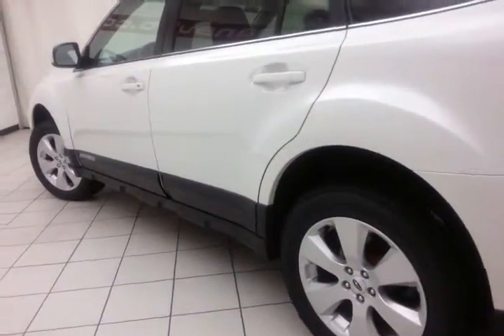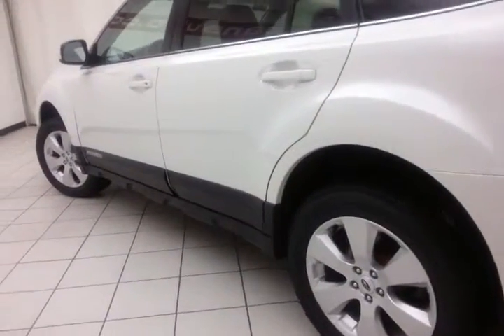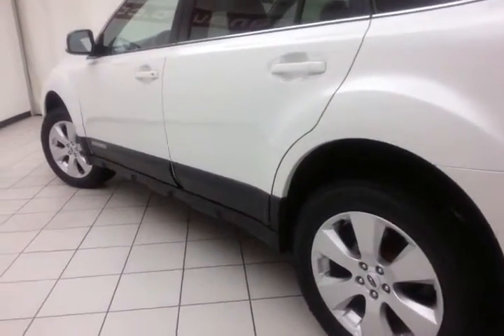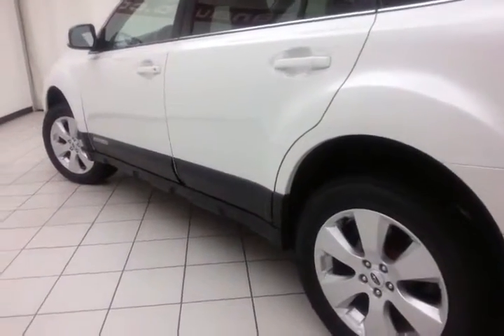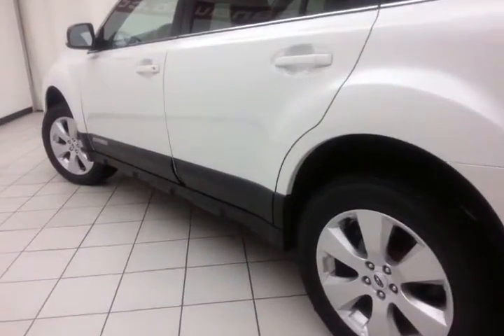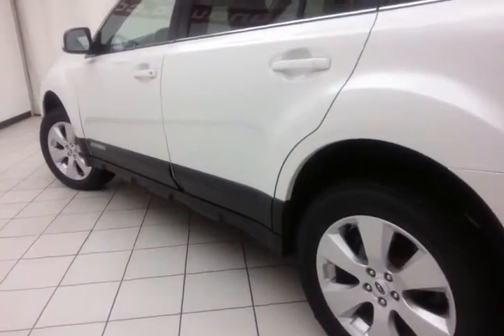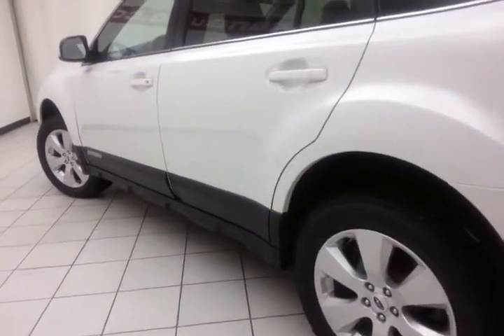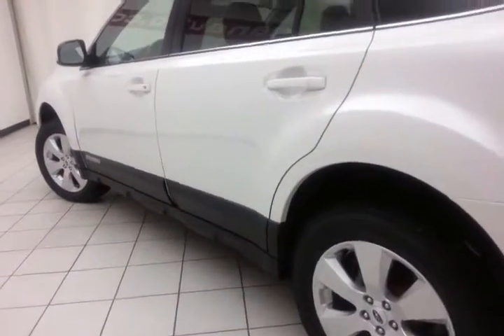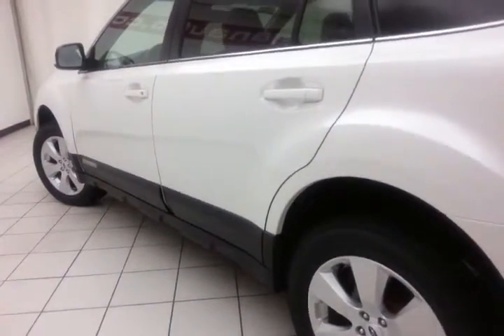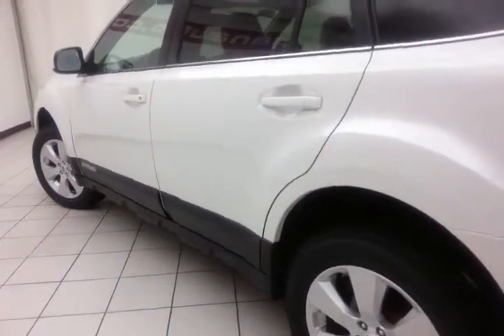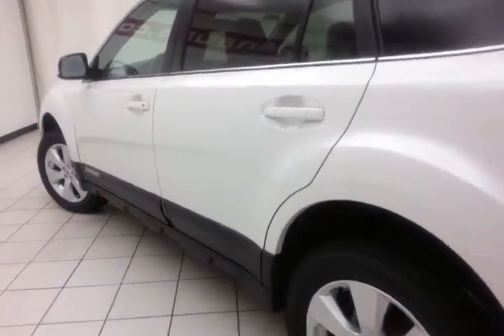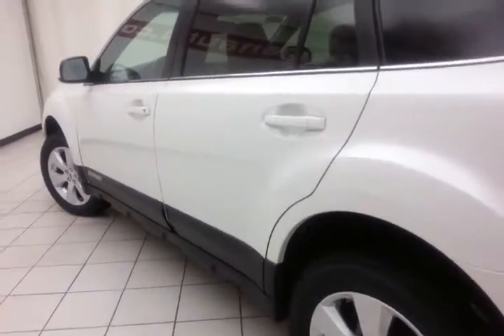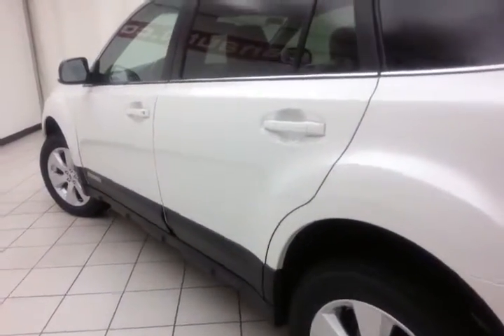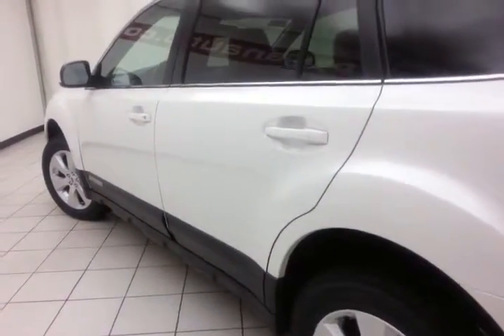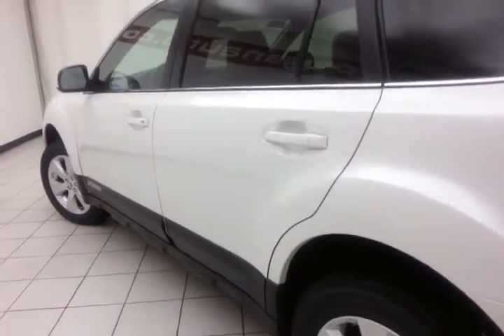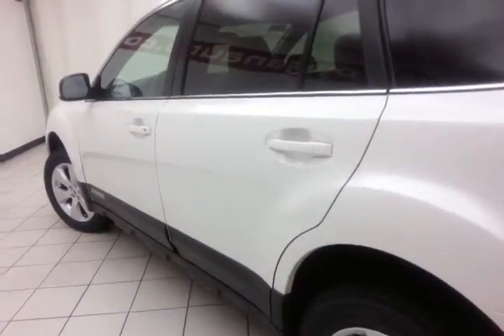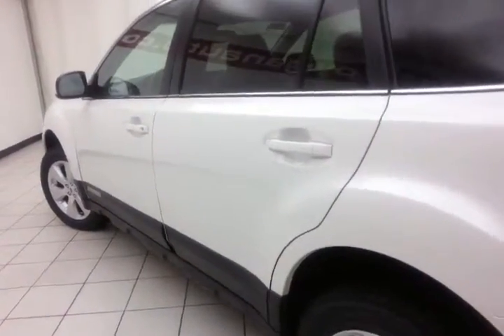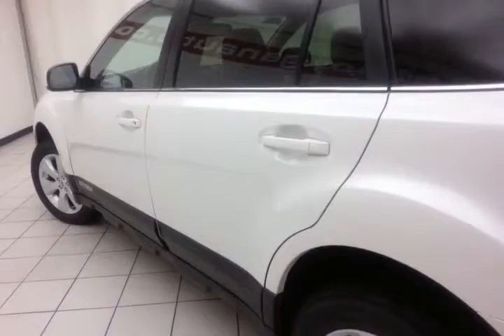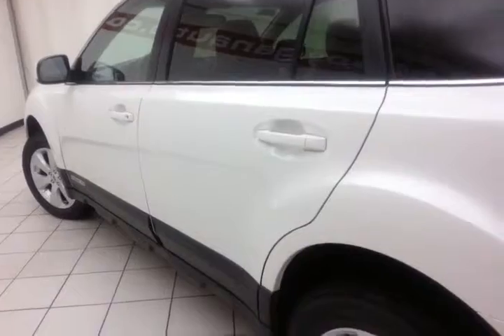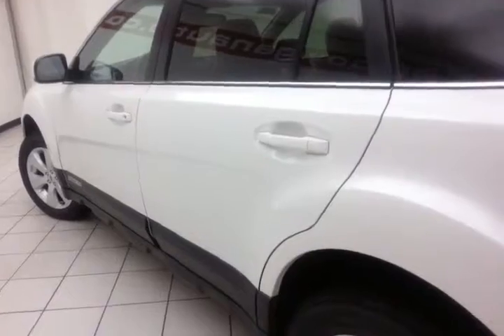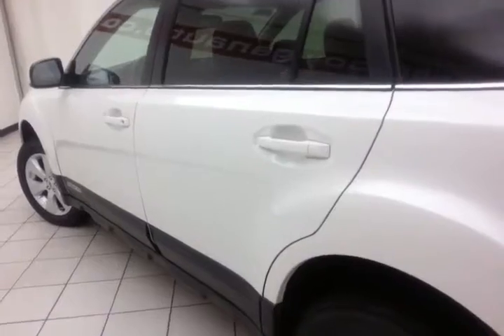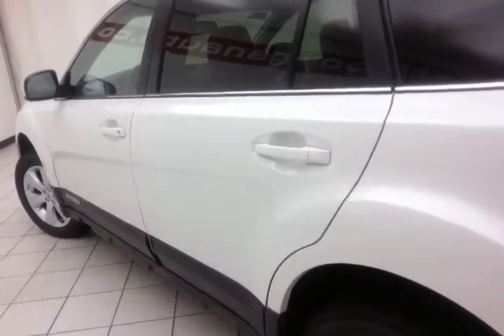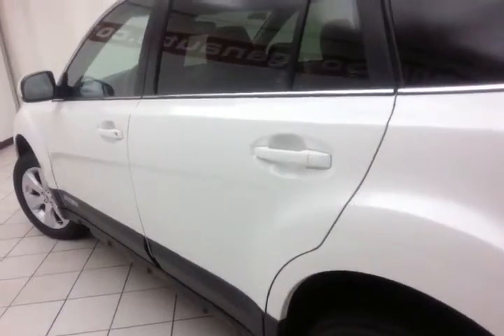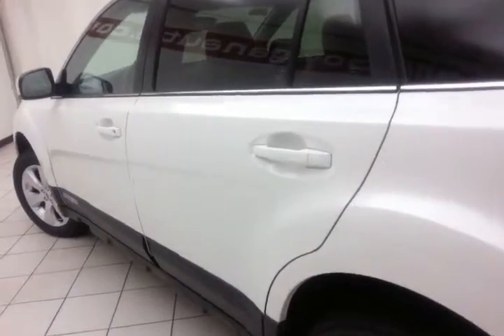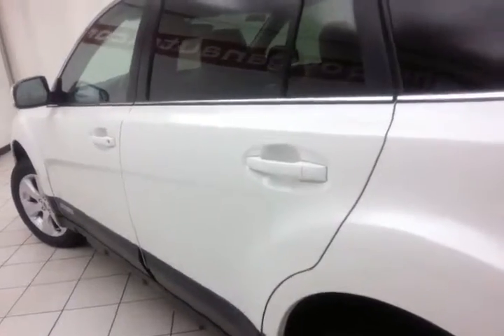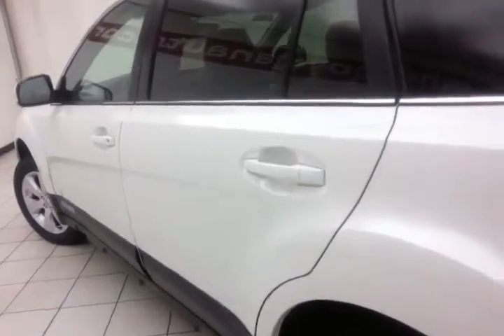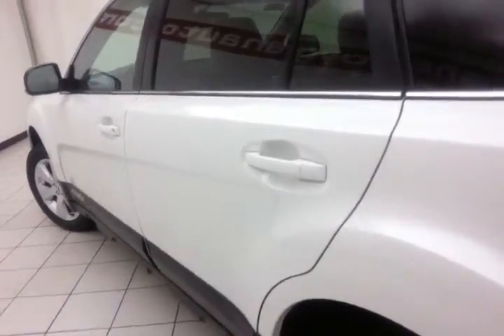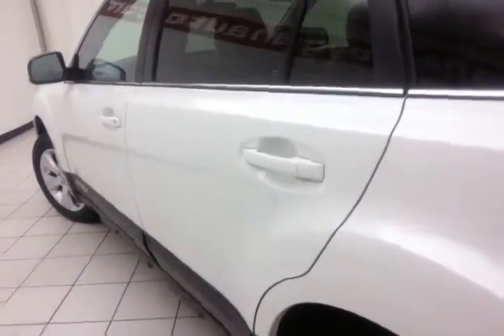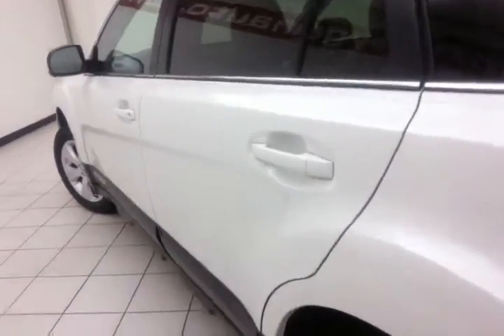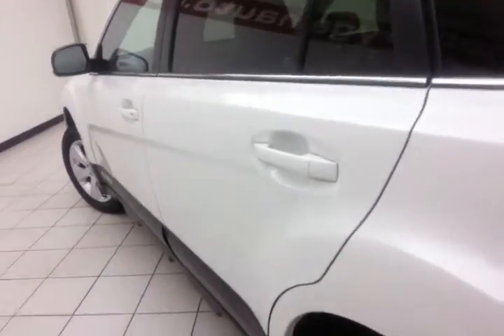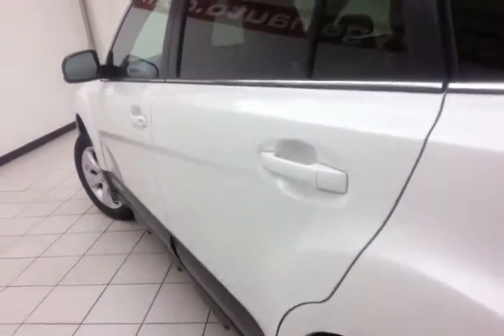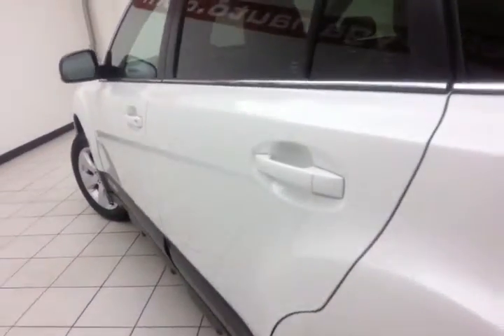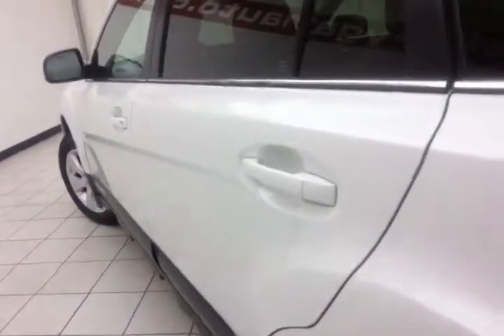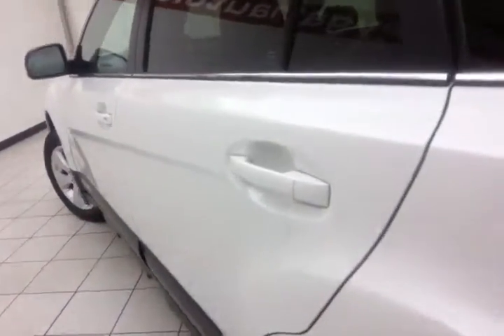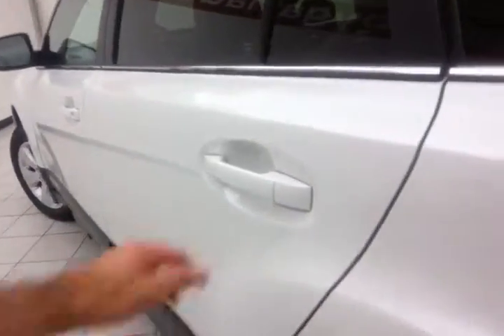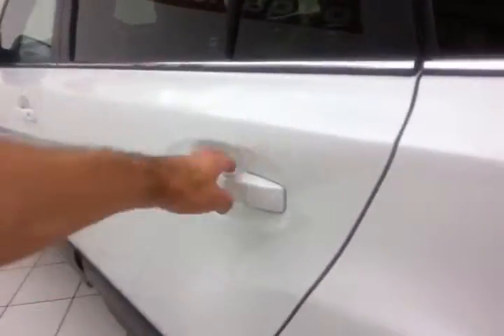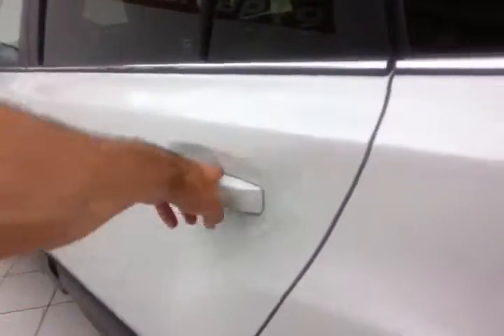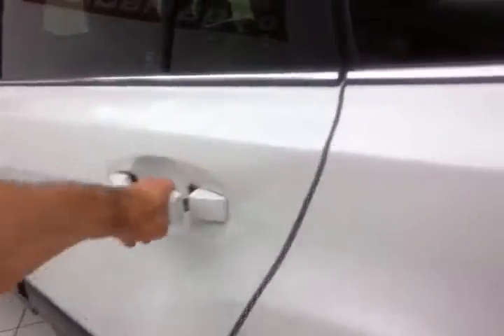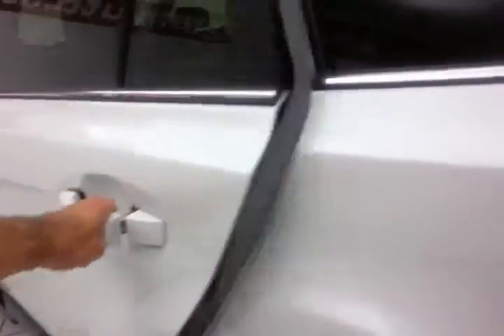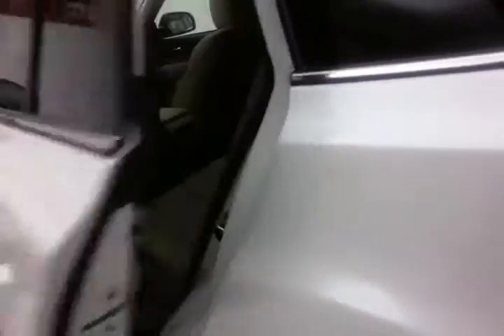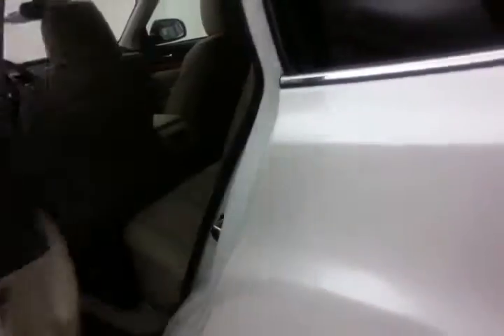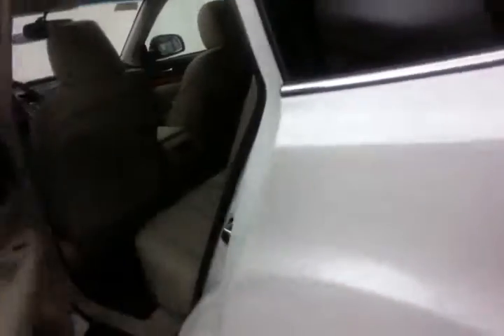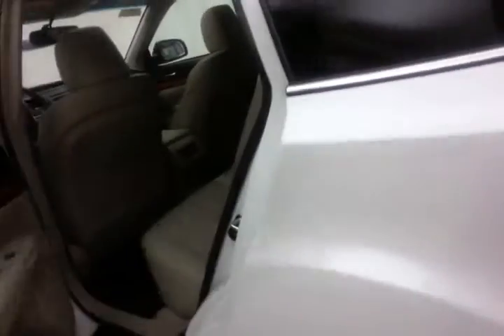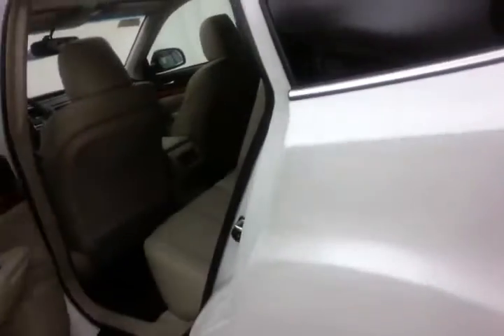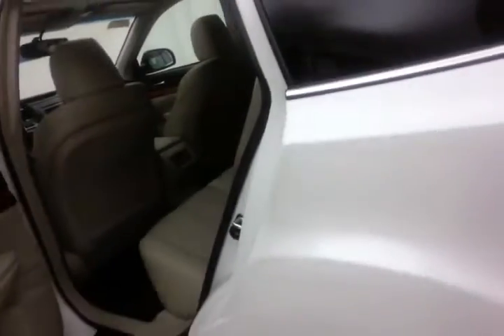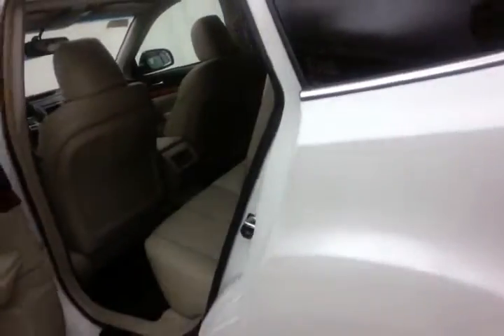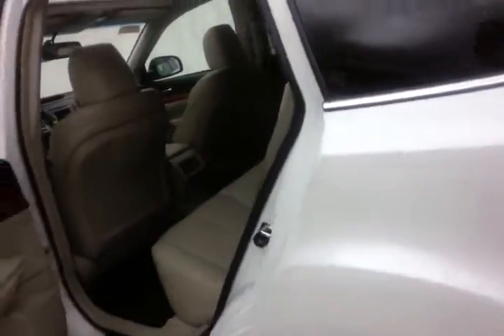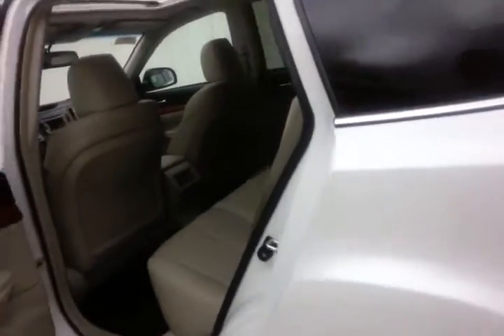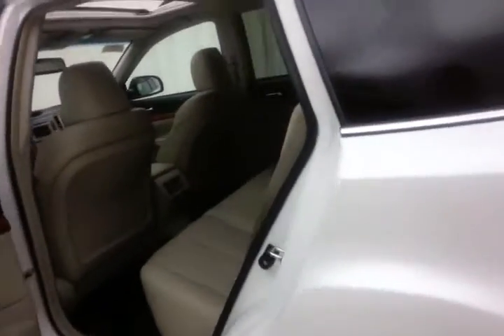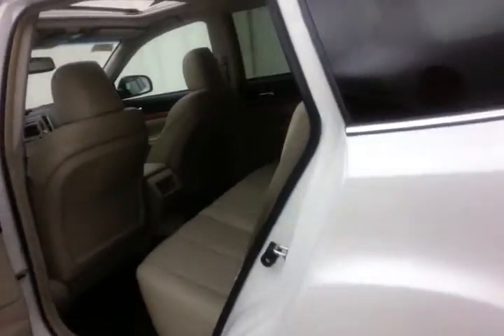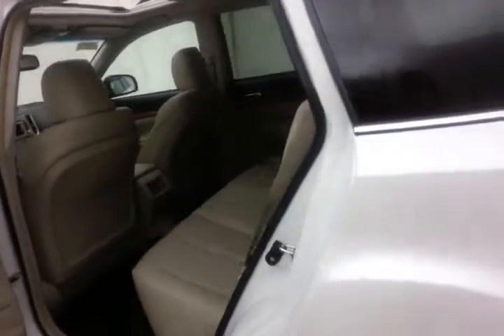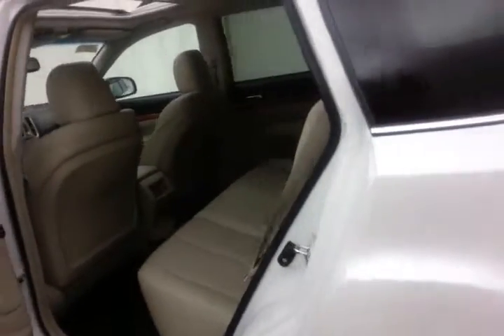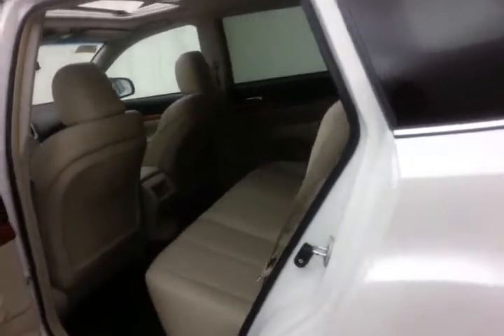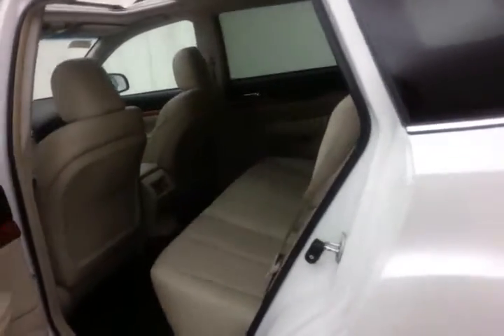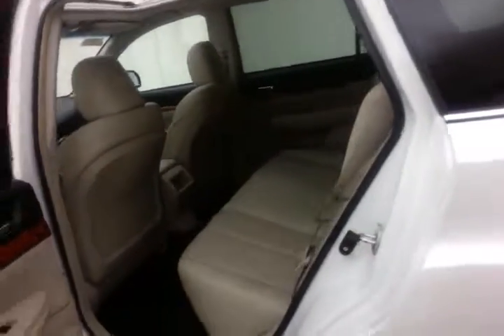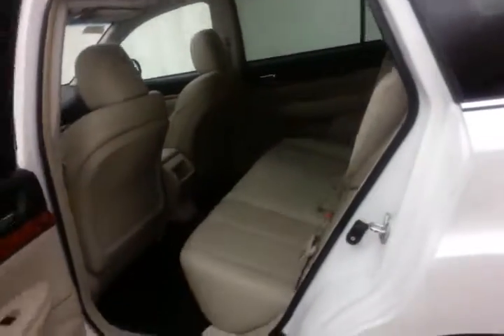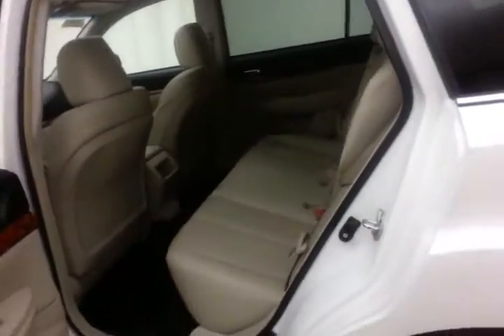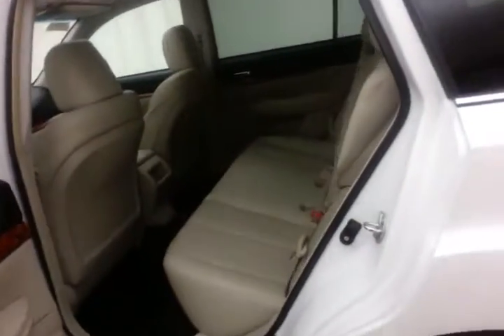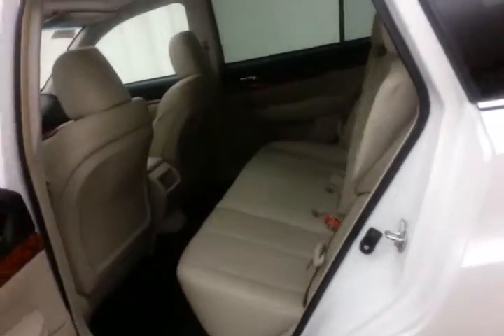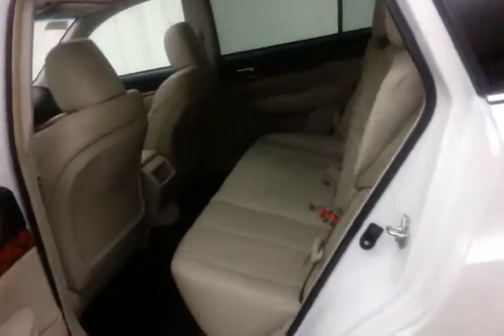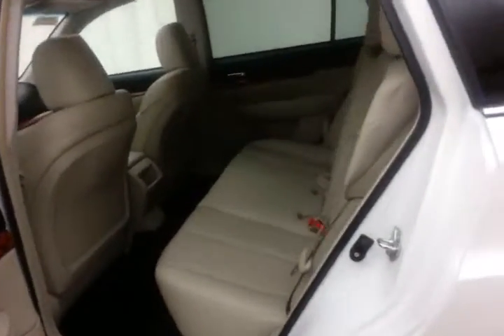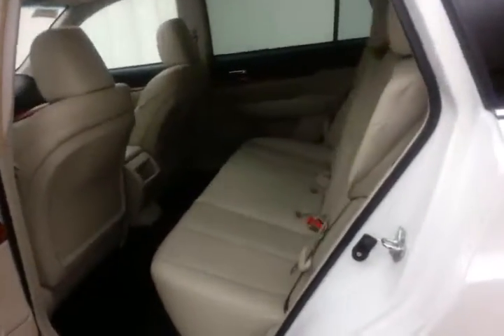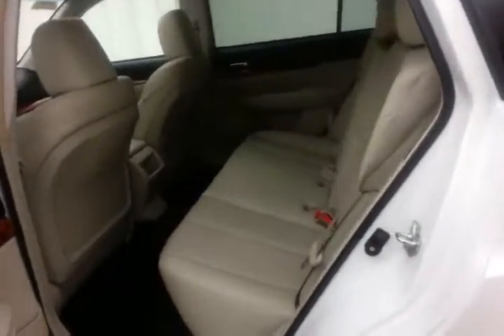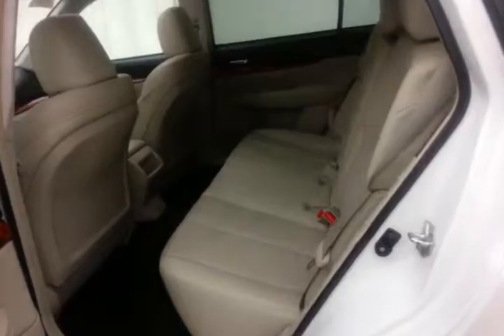Lots of ground clearance for the worst of weather. The Outback sits up nice and high for excellent visibility.